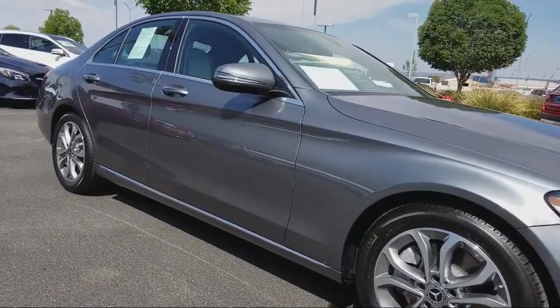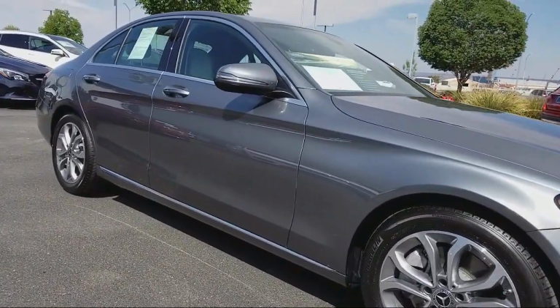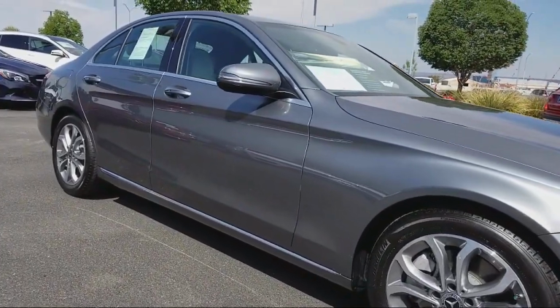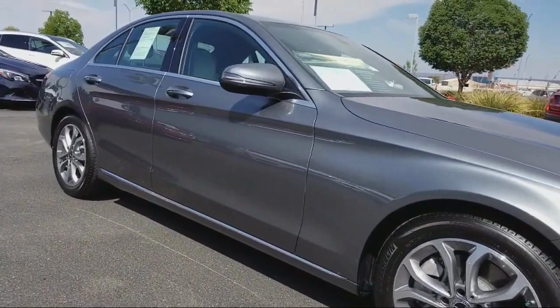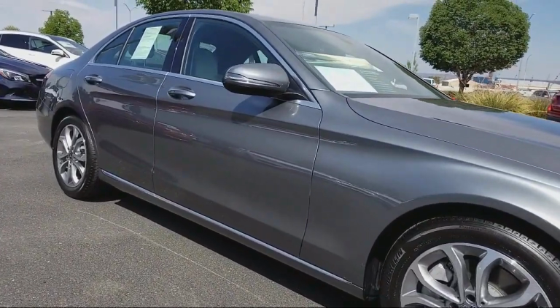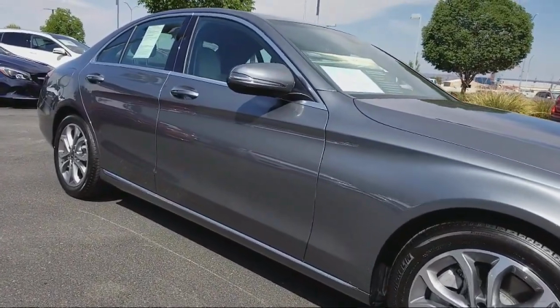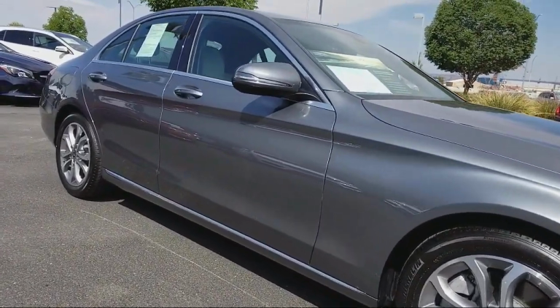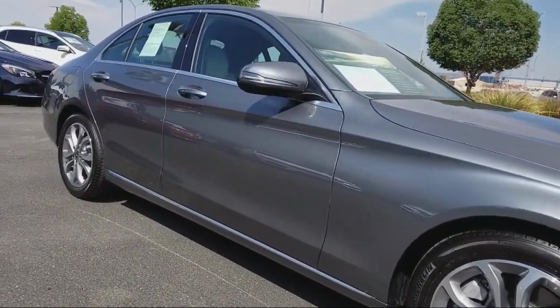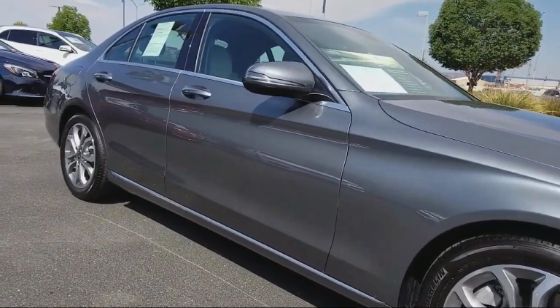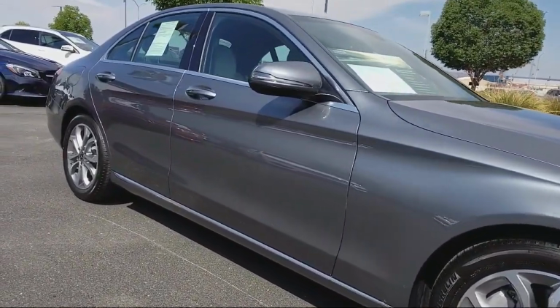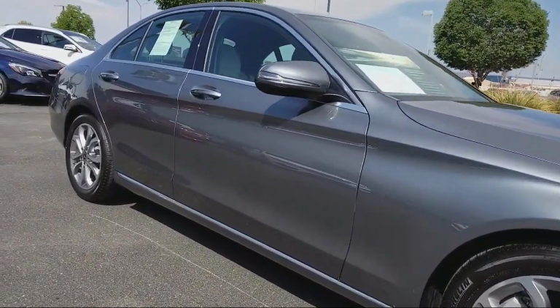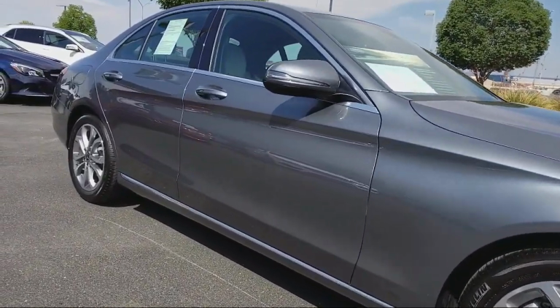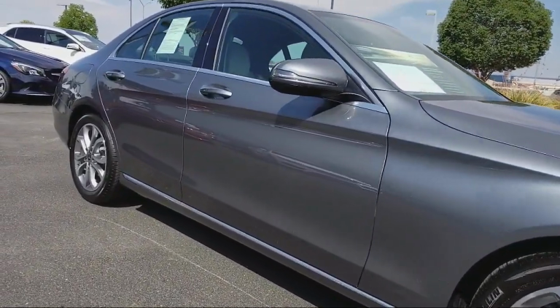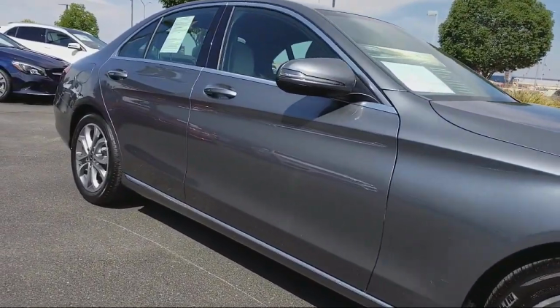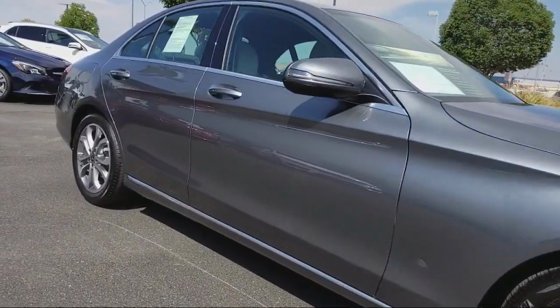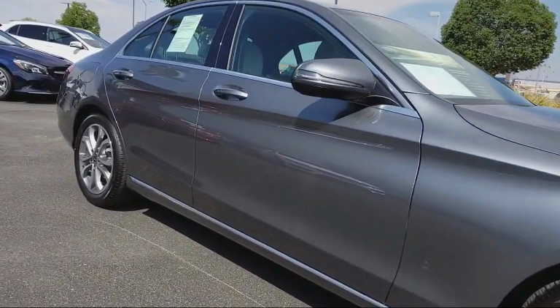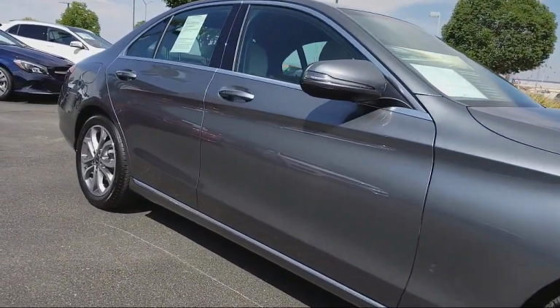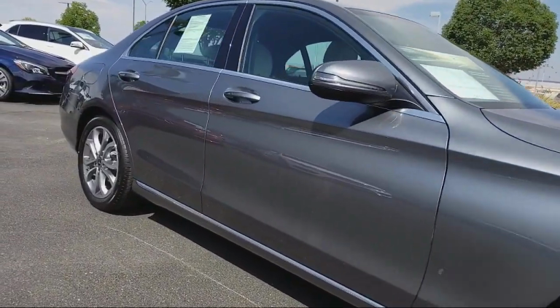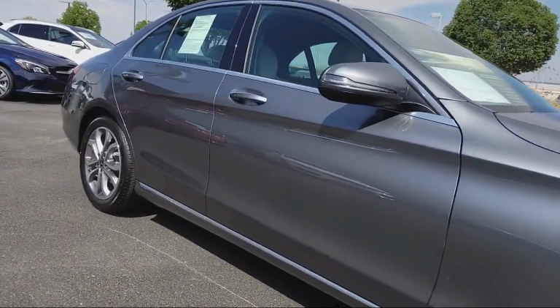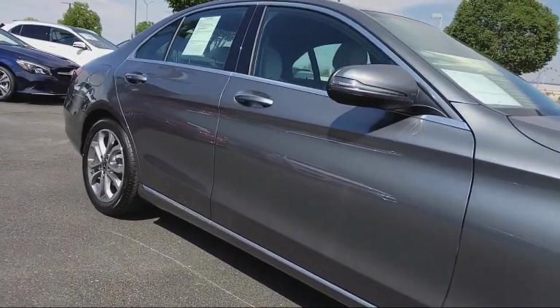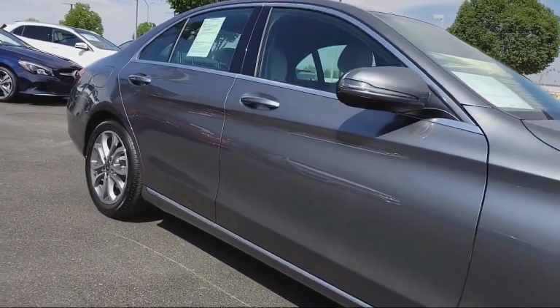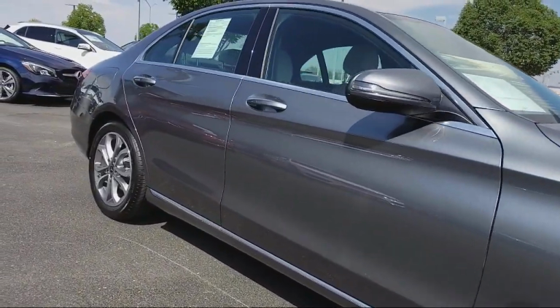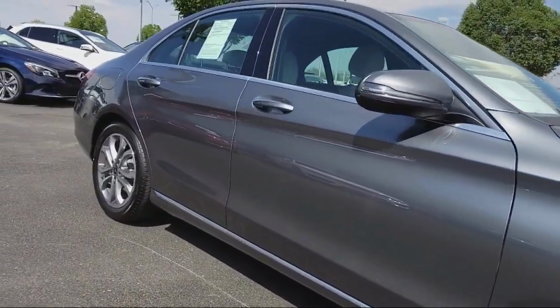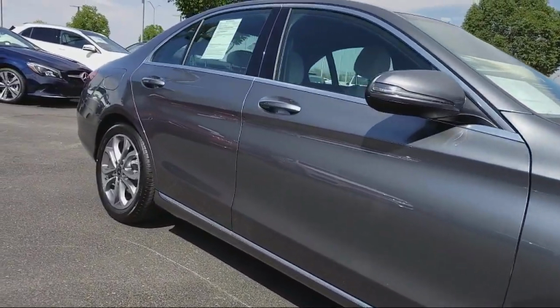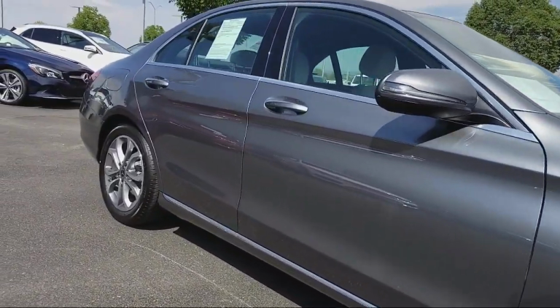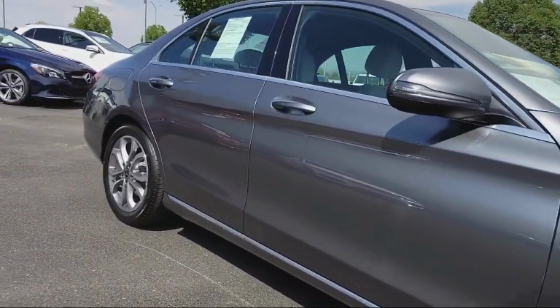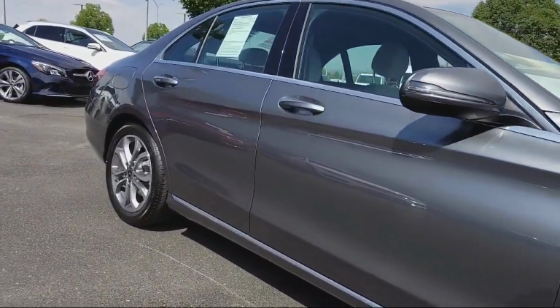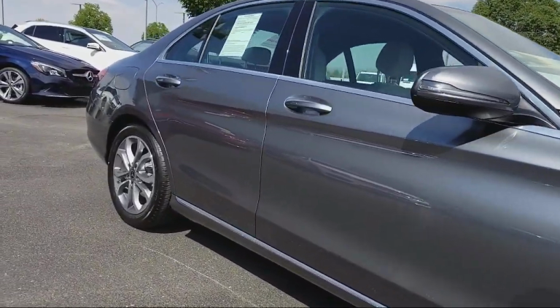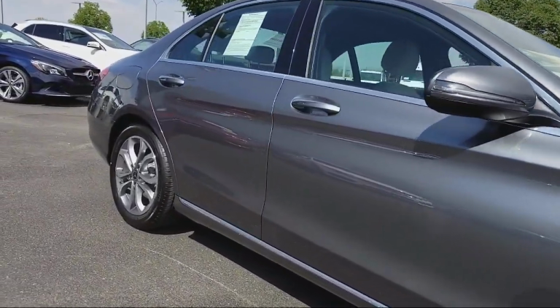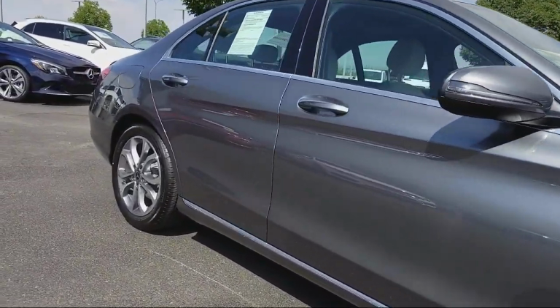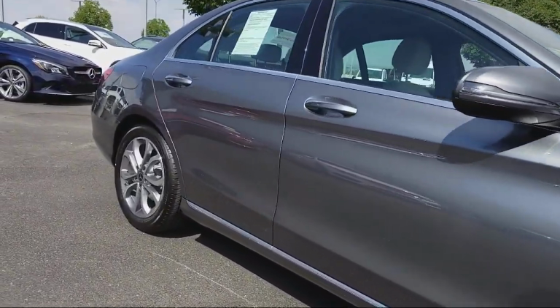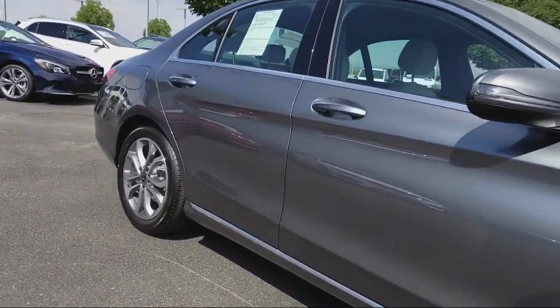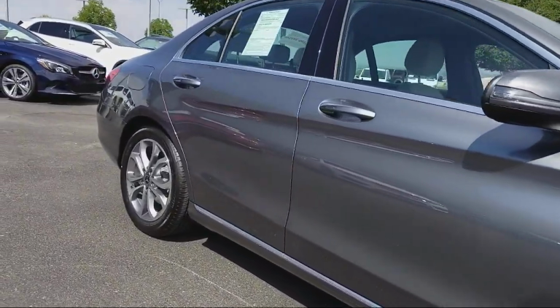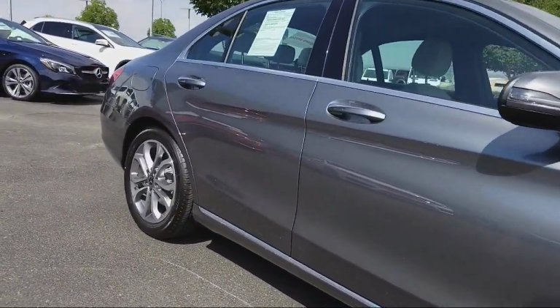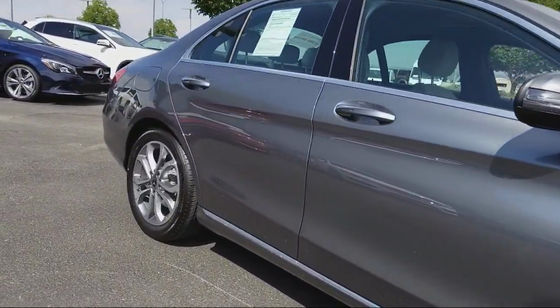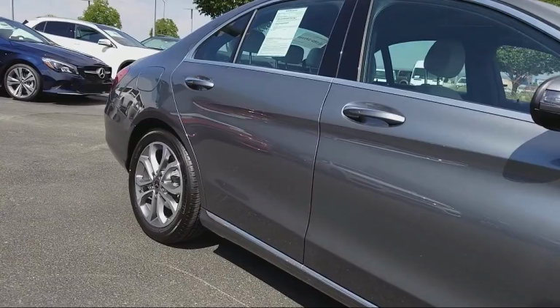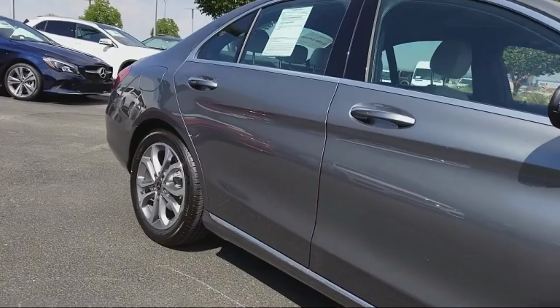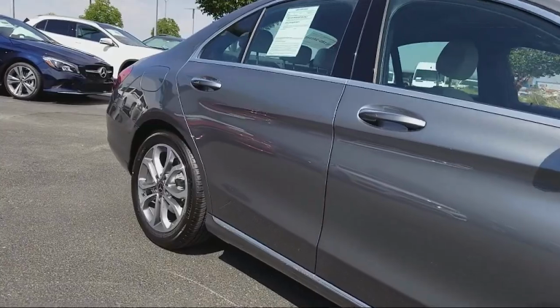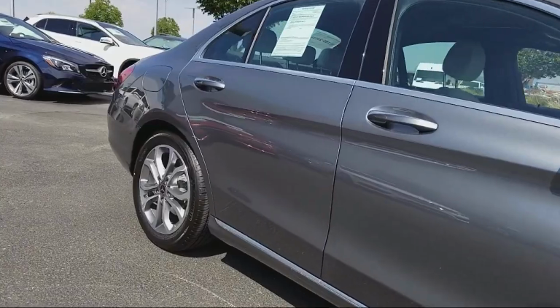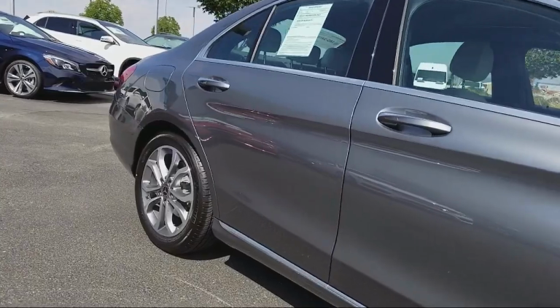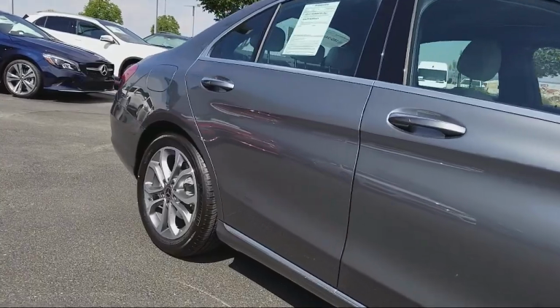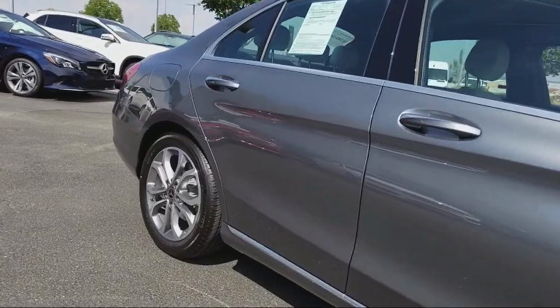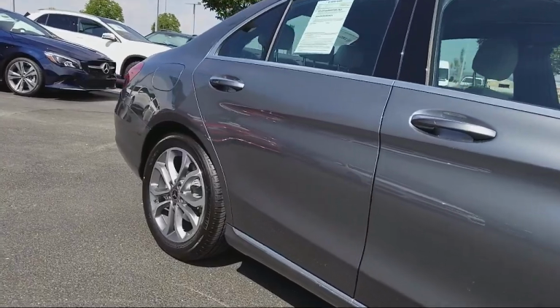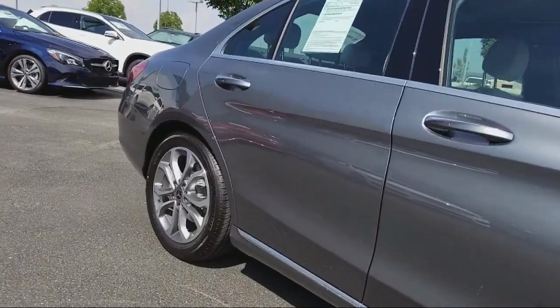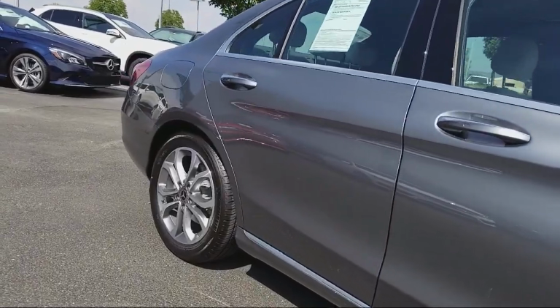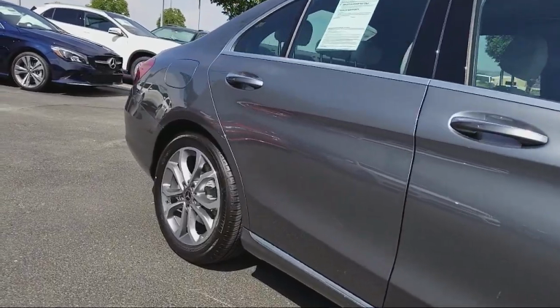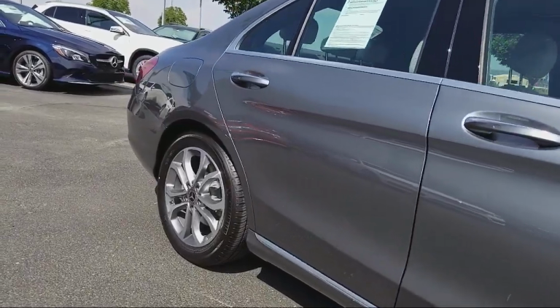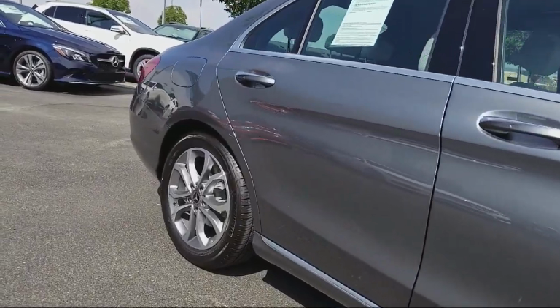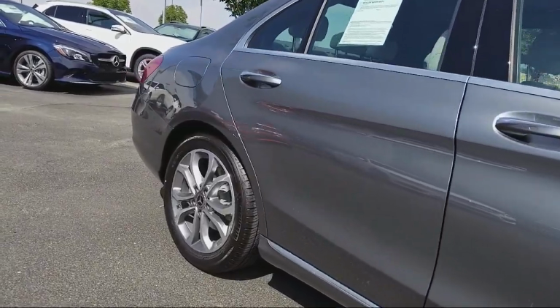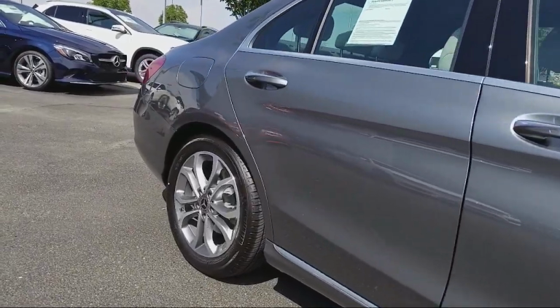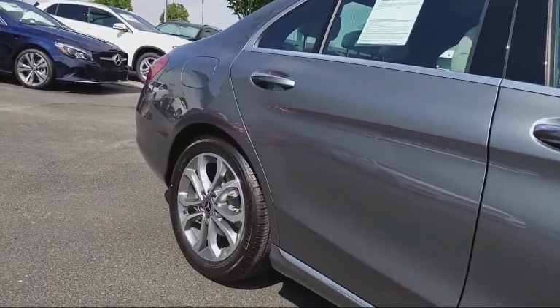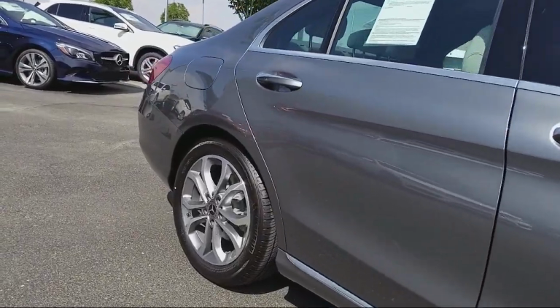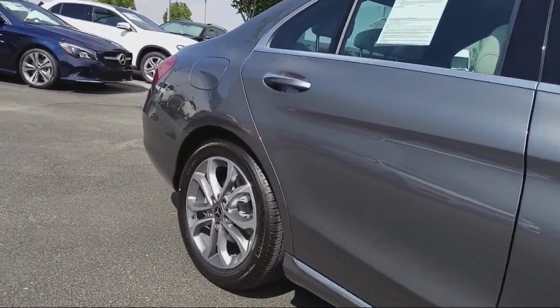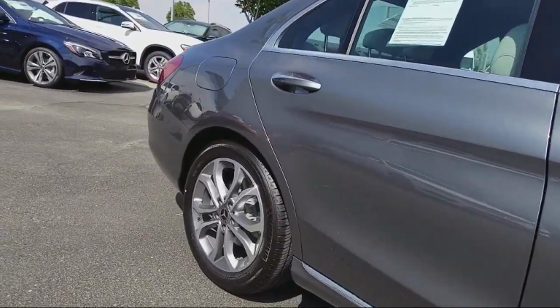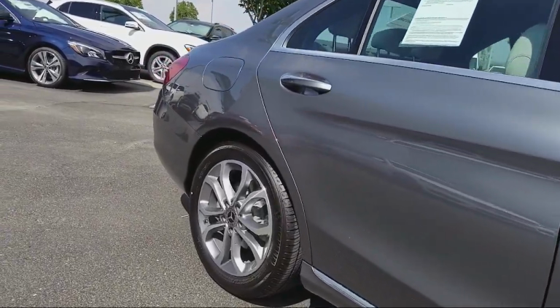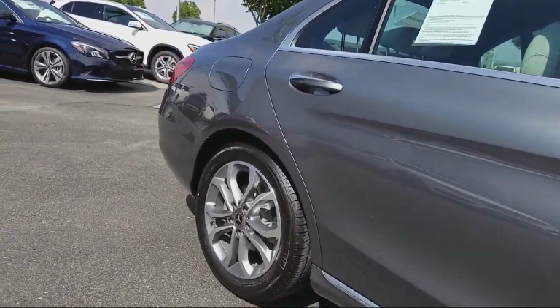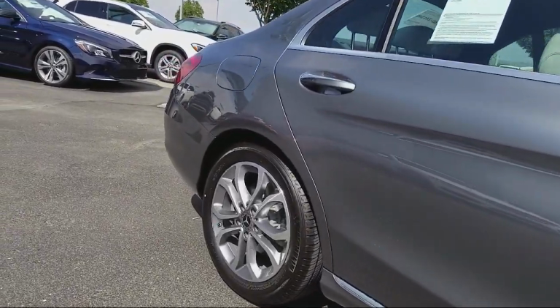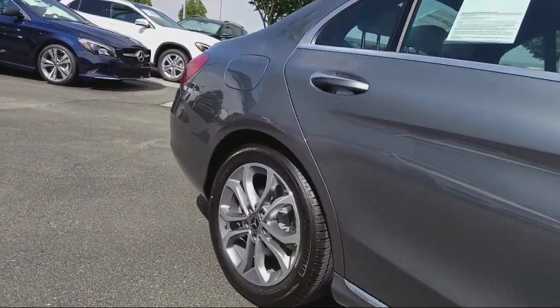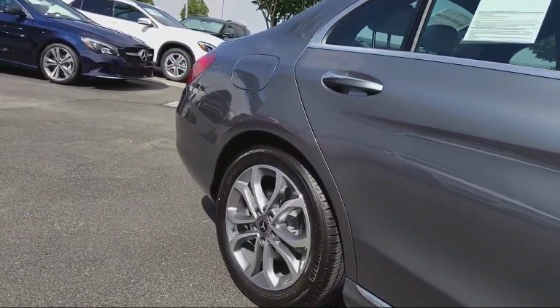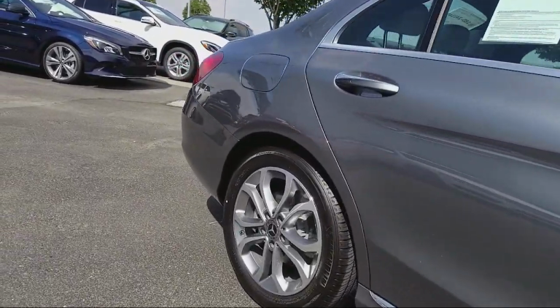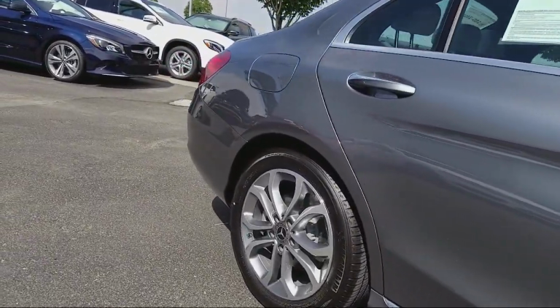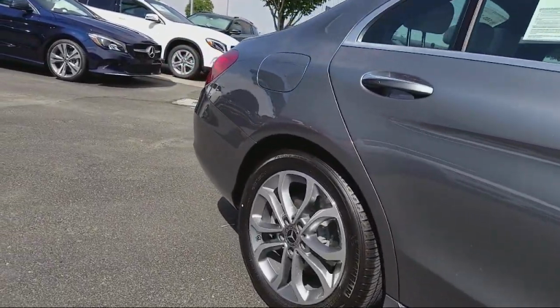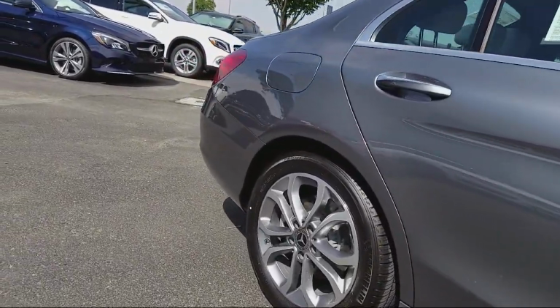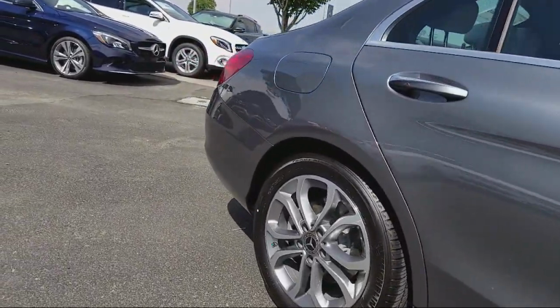It also includes a CD player, power windows, fog lights, and has less than 5,000 miles on the odometer.